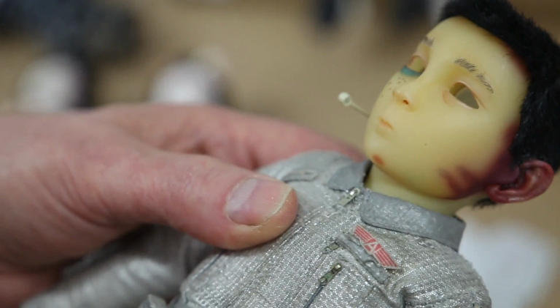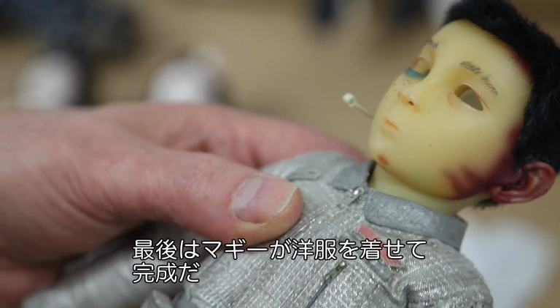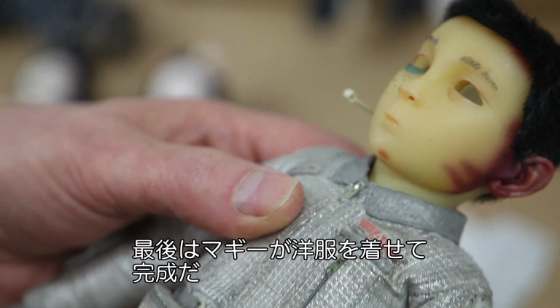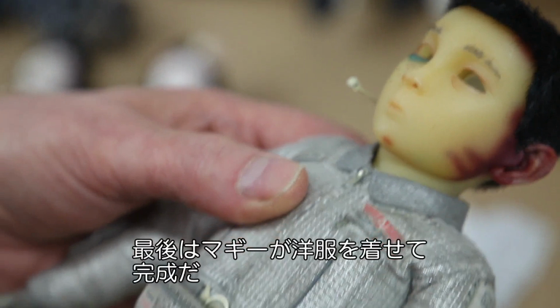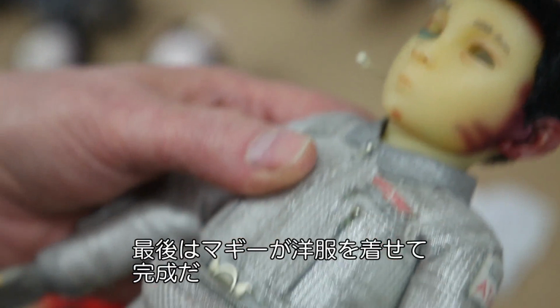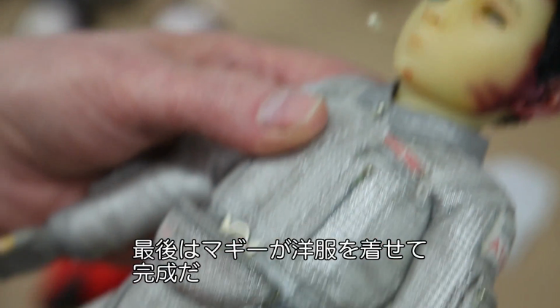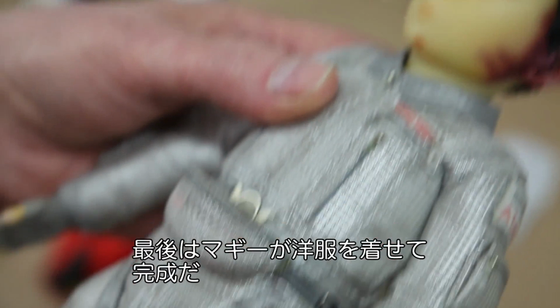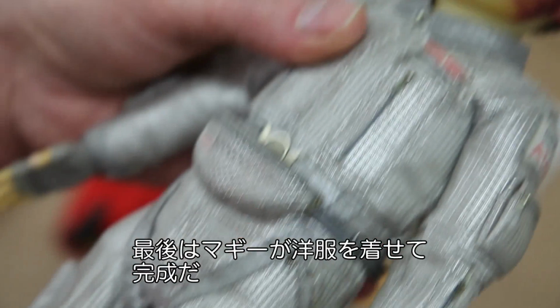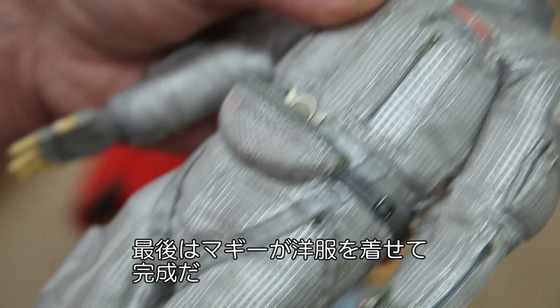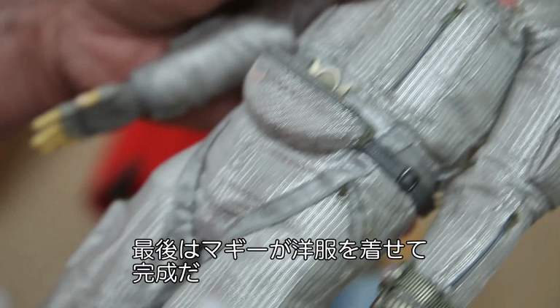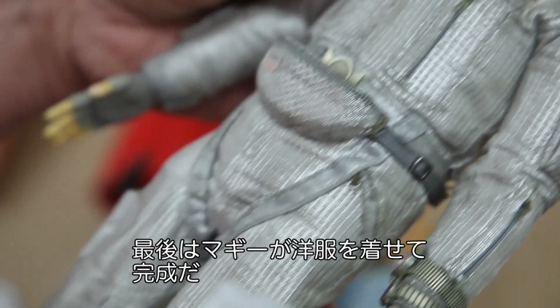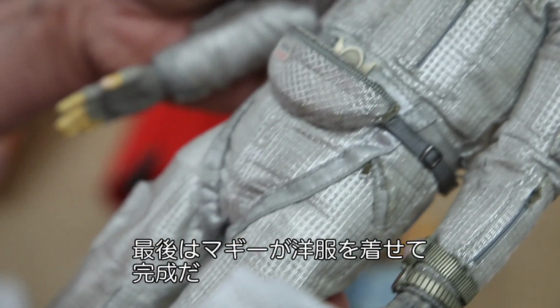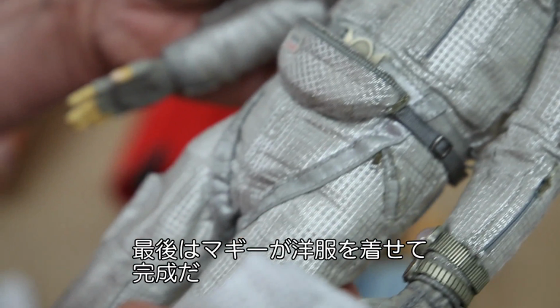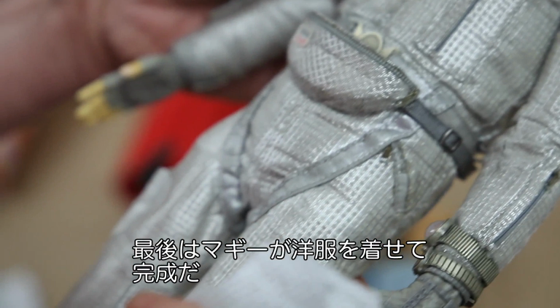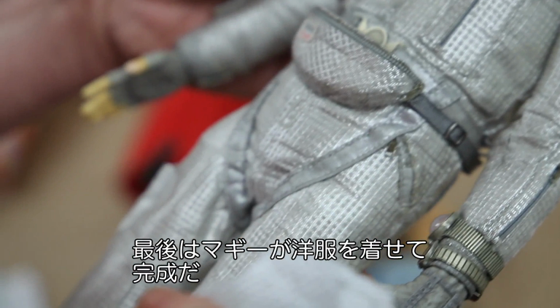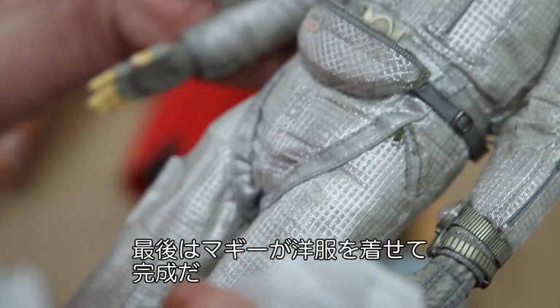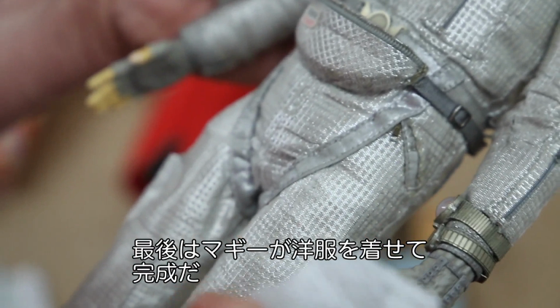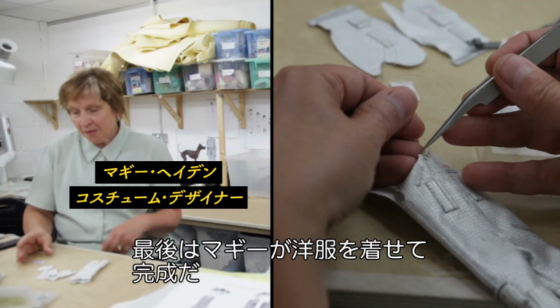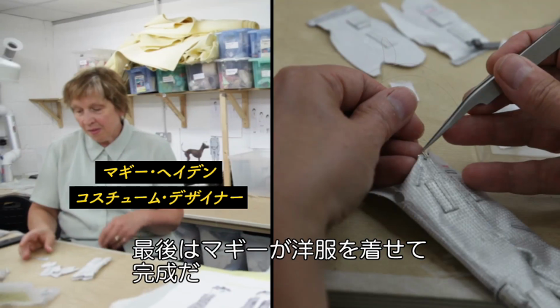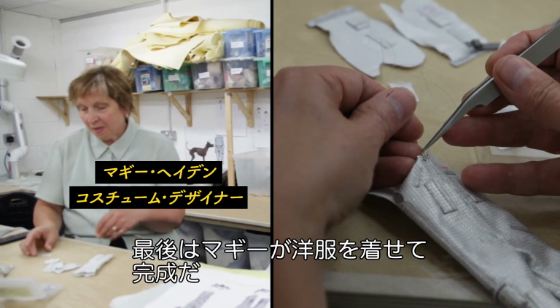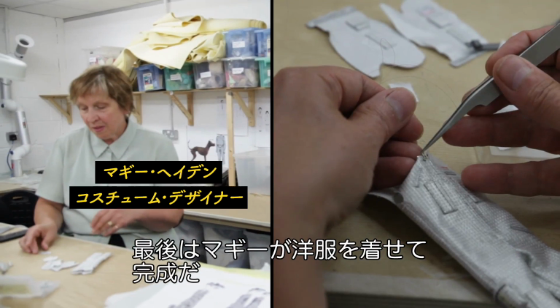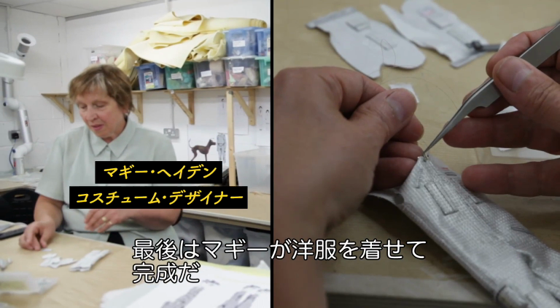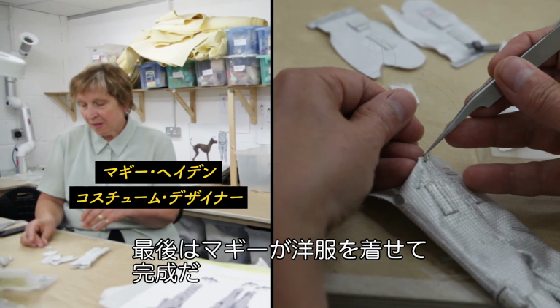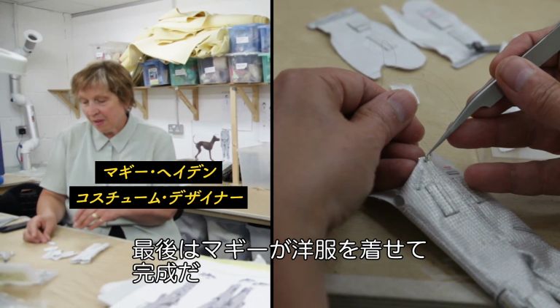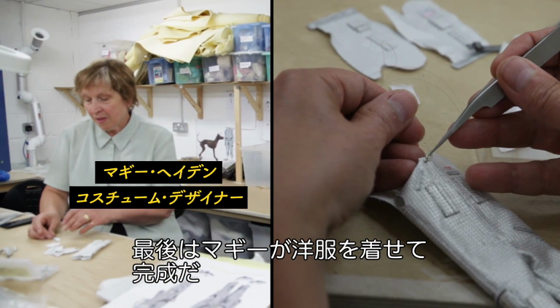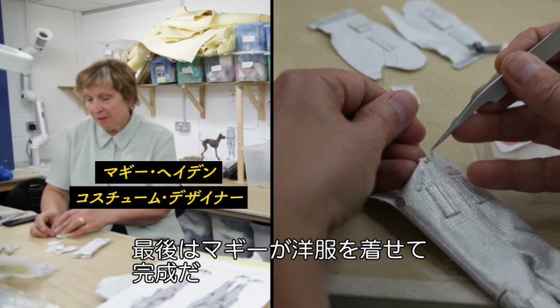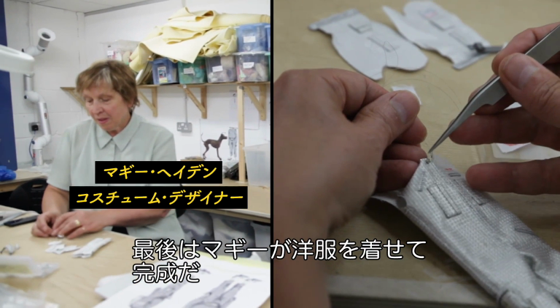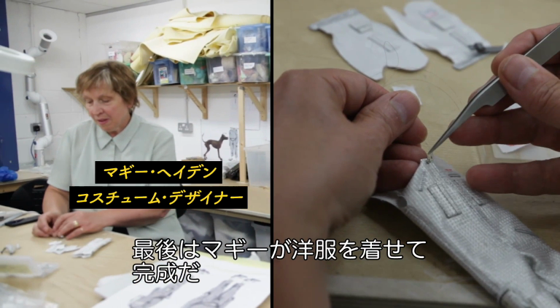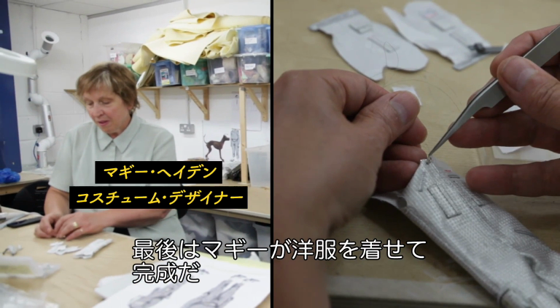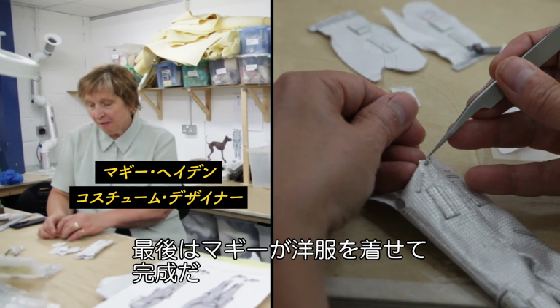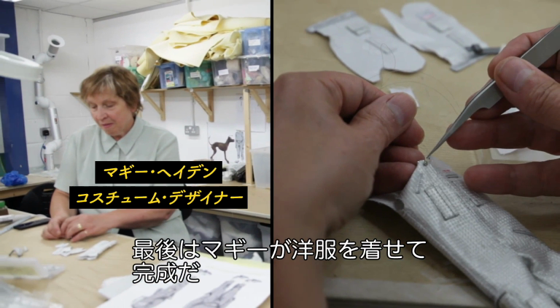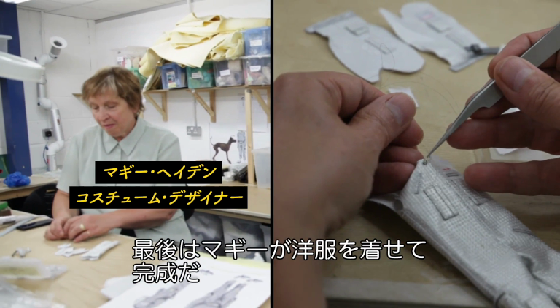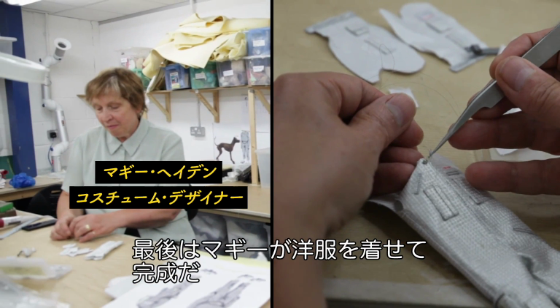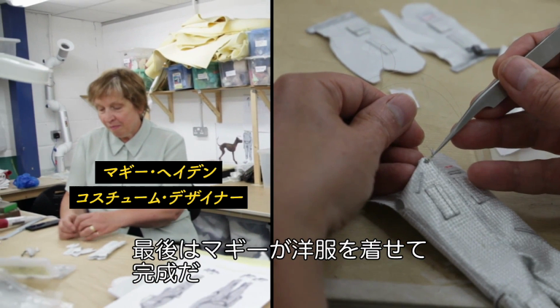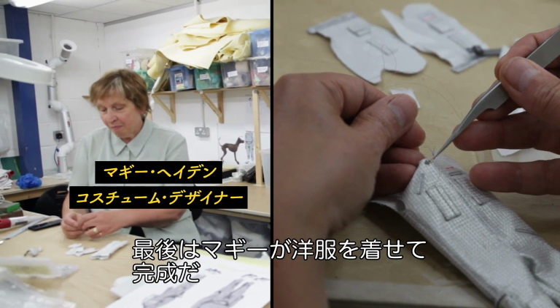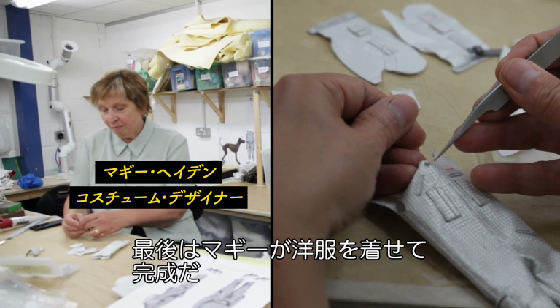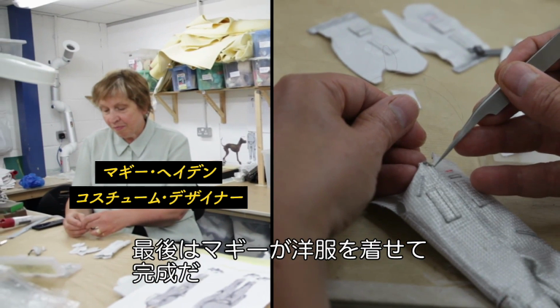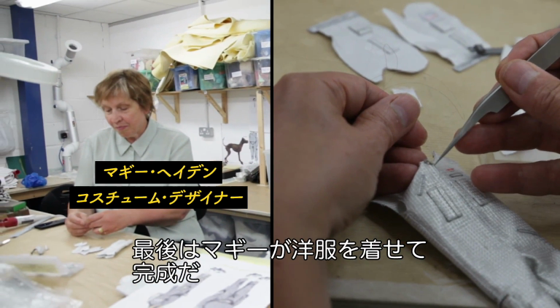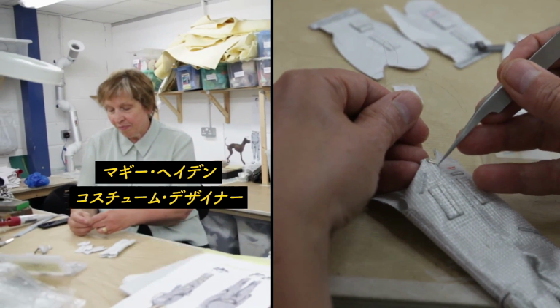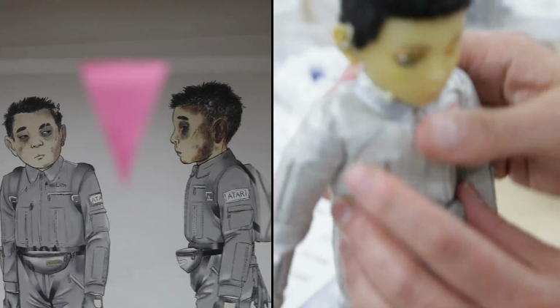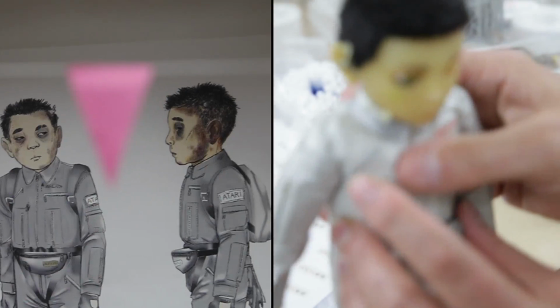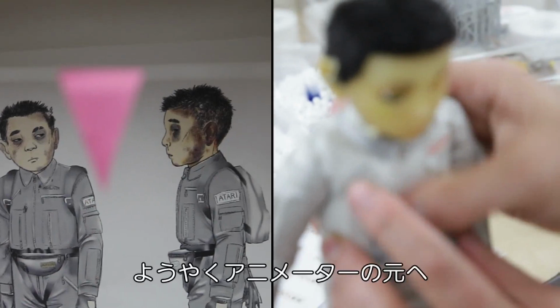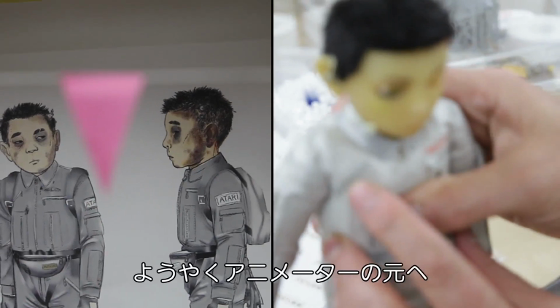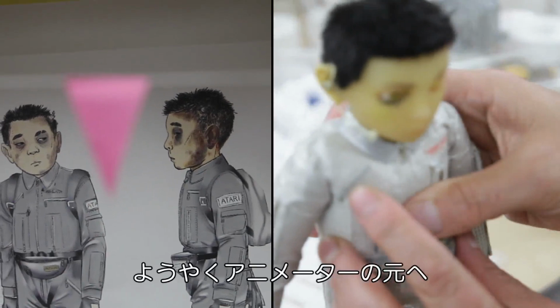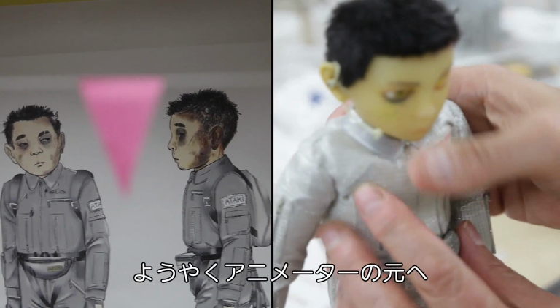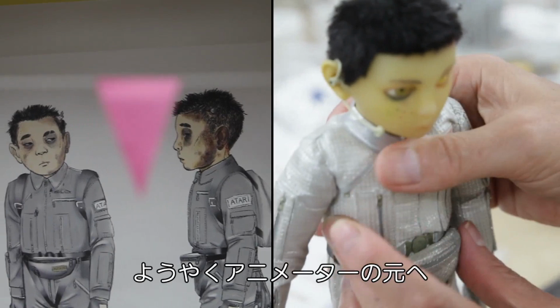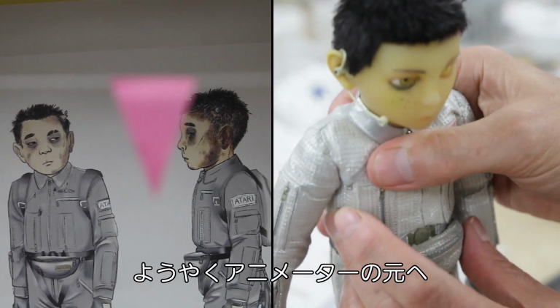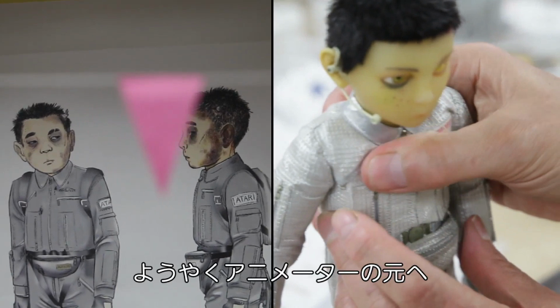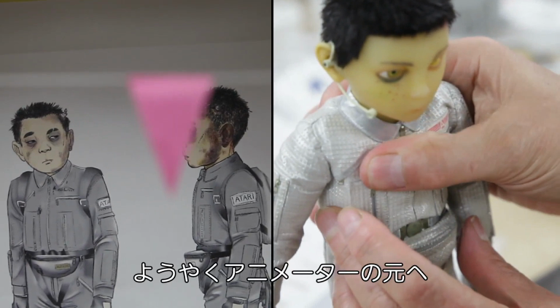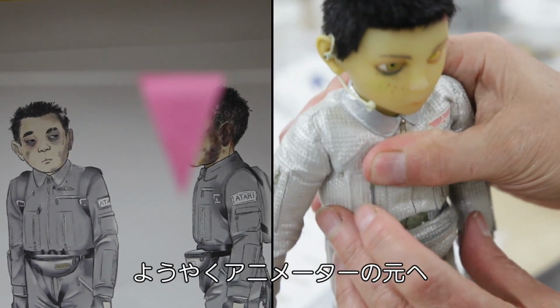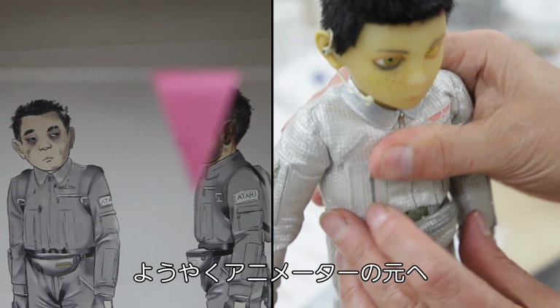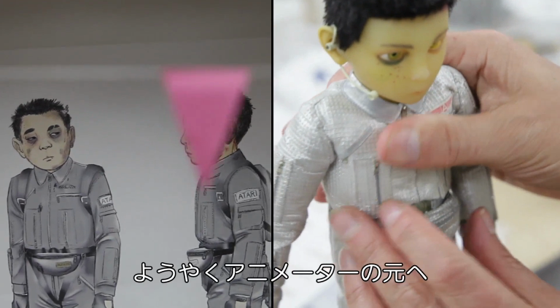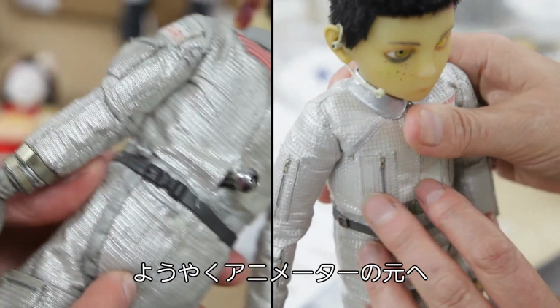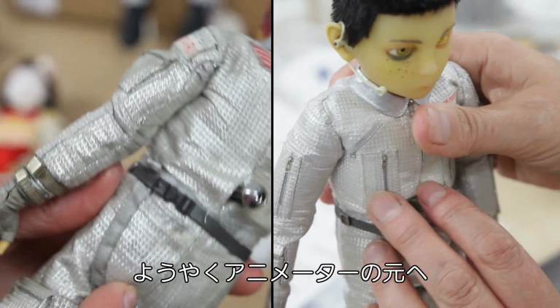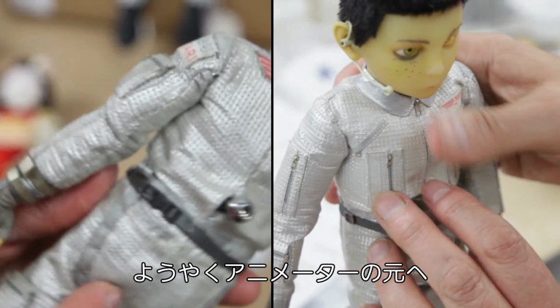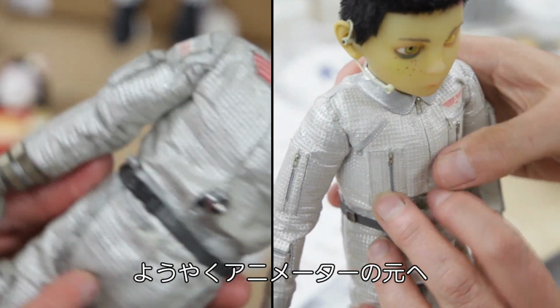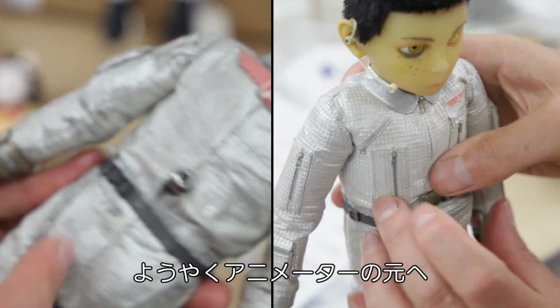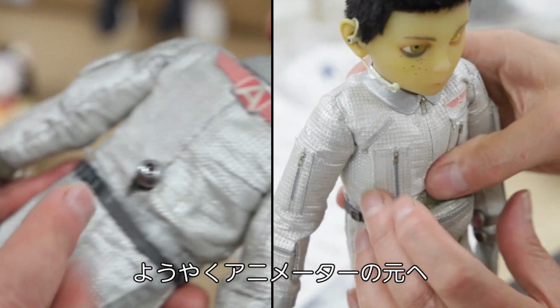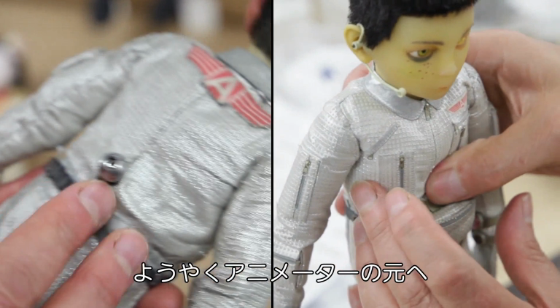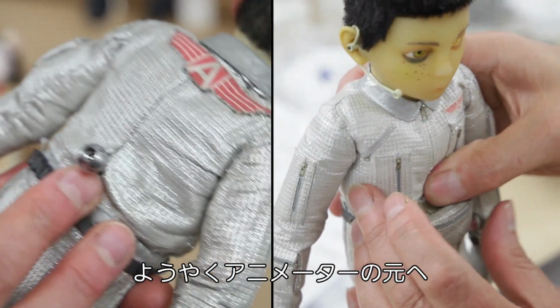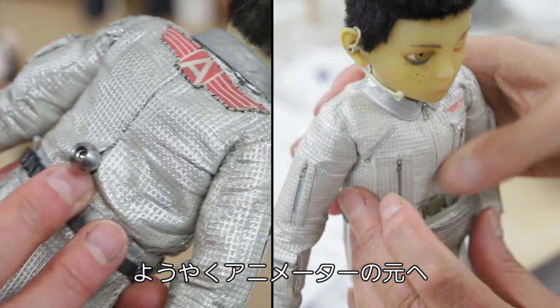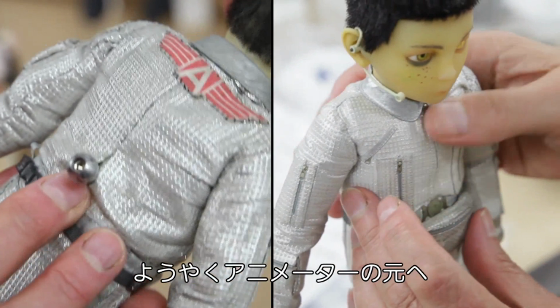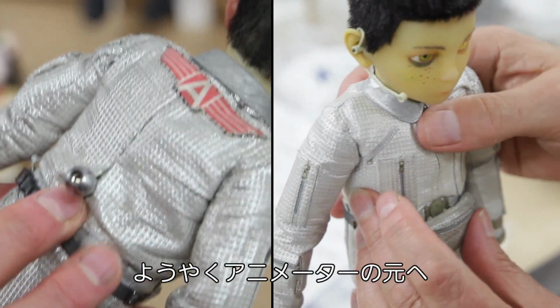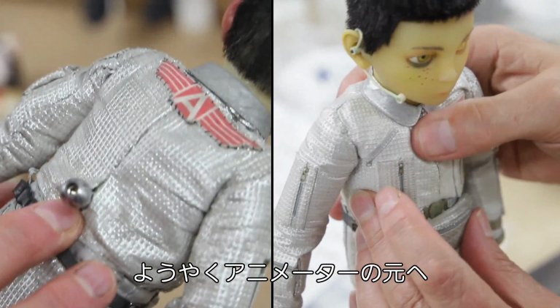And then finally it would come to Maggie. Maggie would then put all the clothes on. That's when the puppet is ready to go back to the animator.